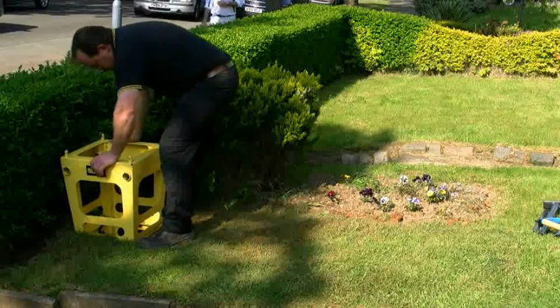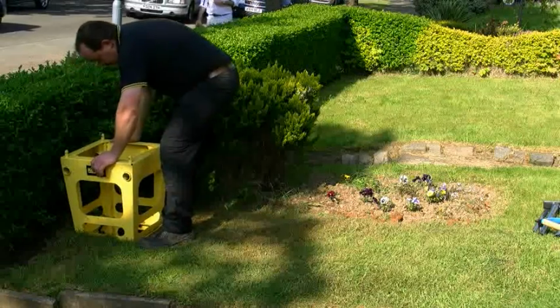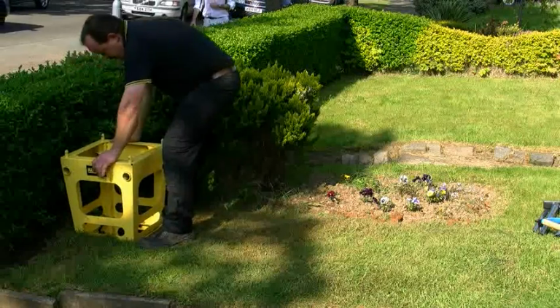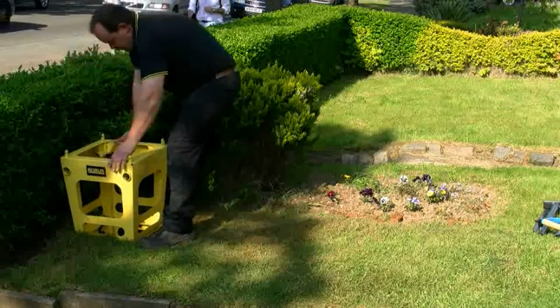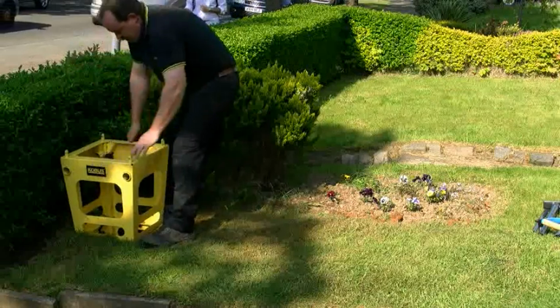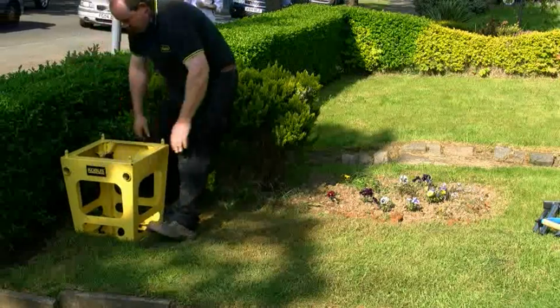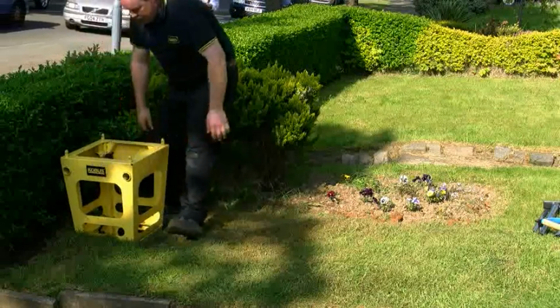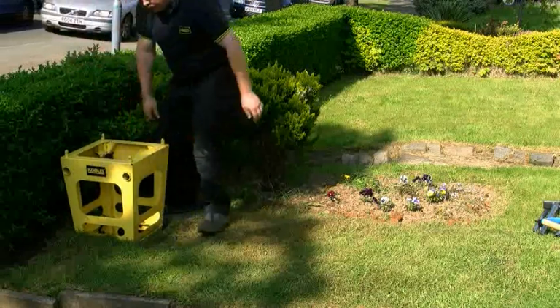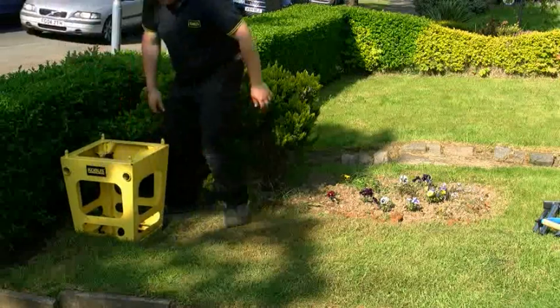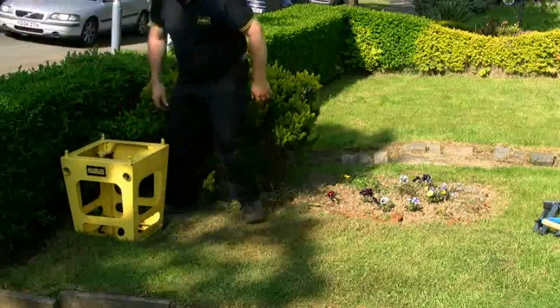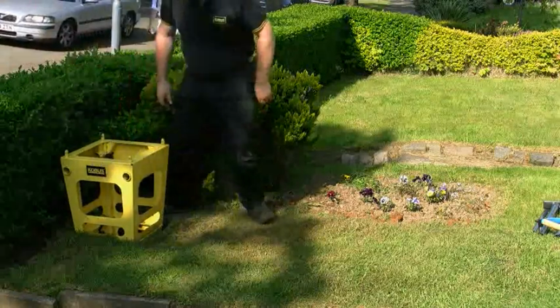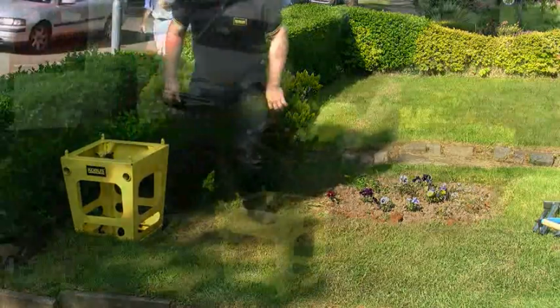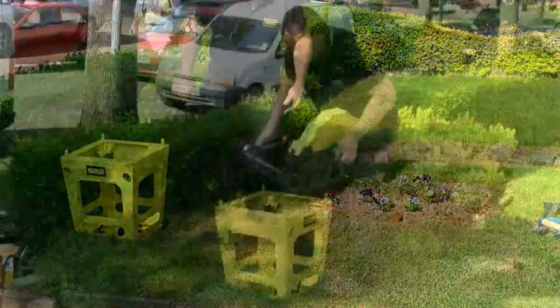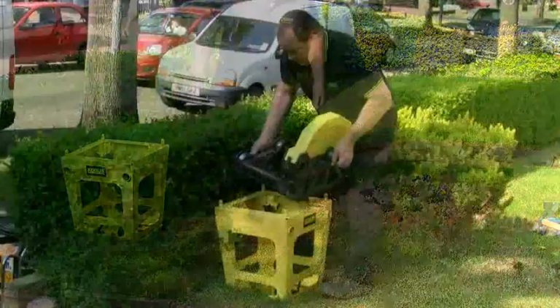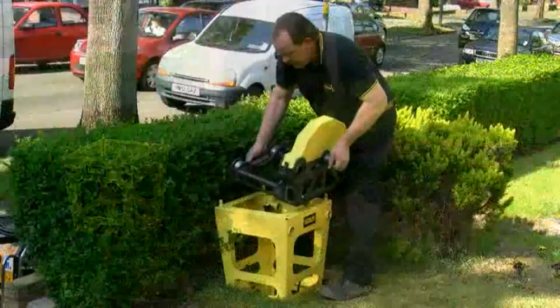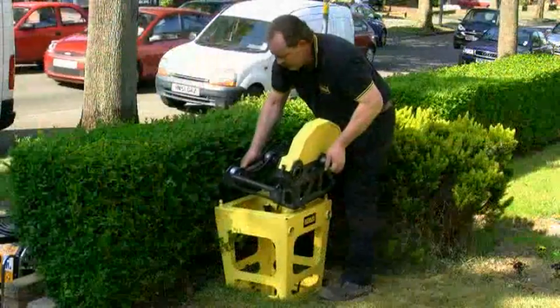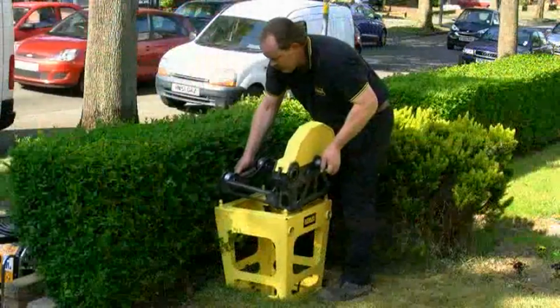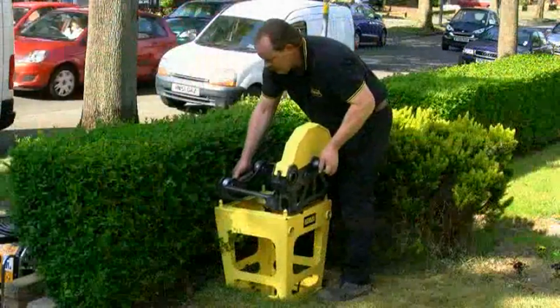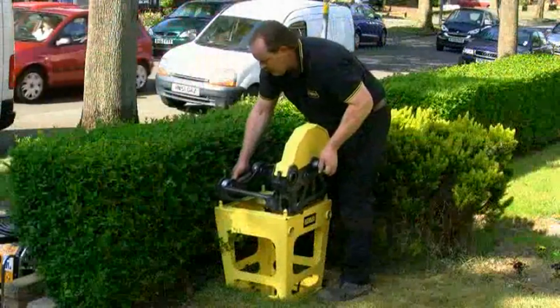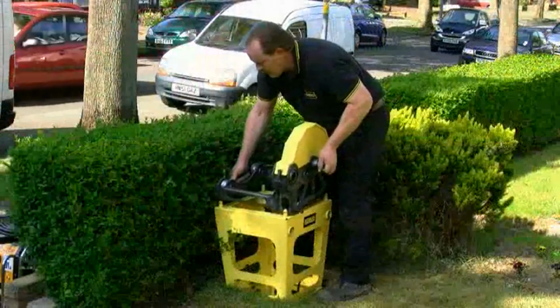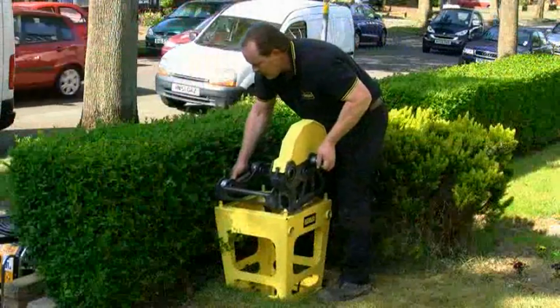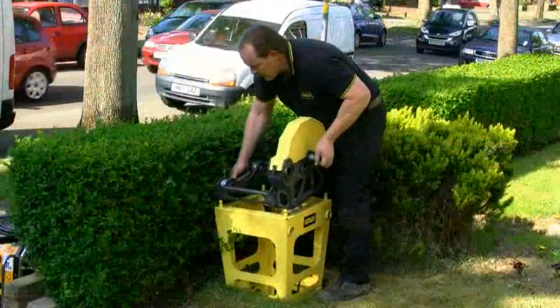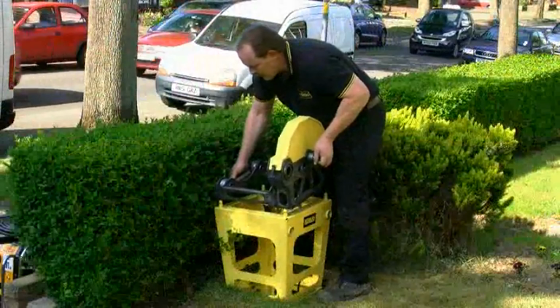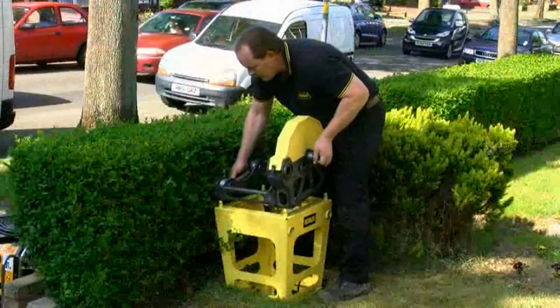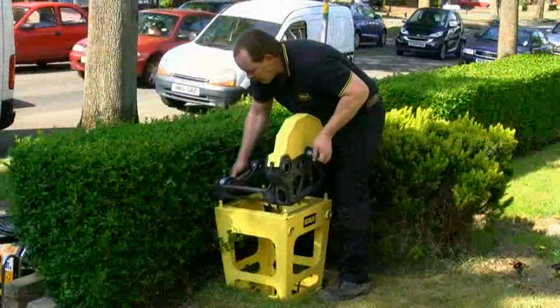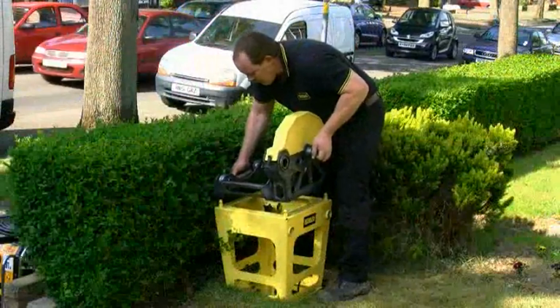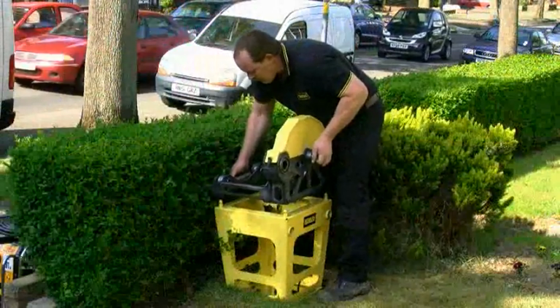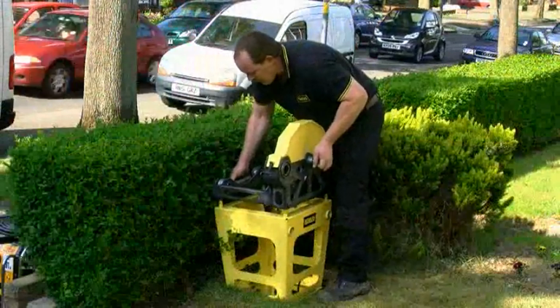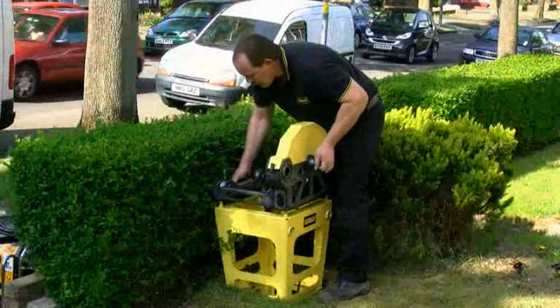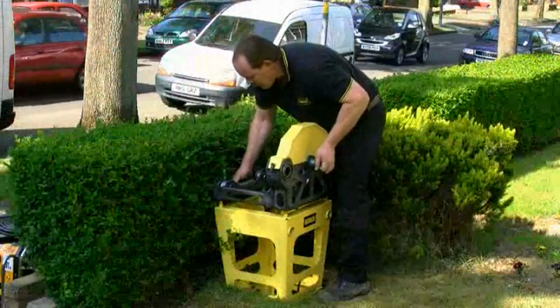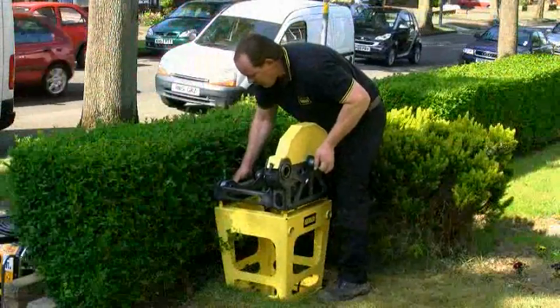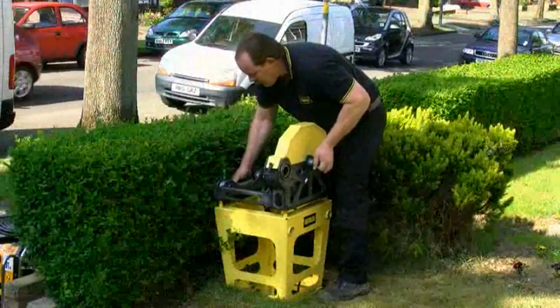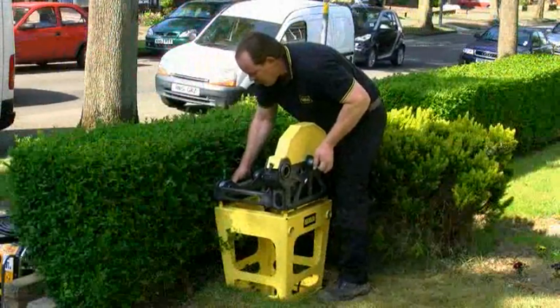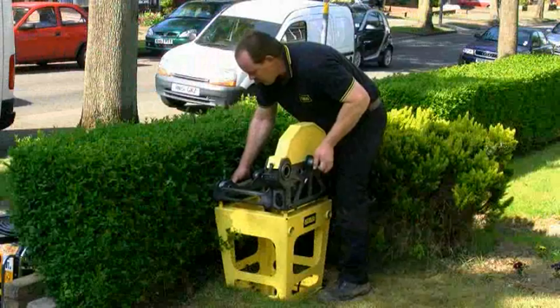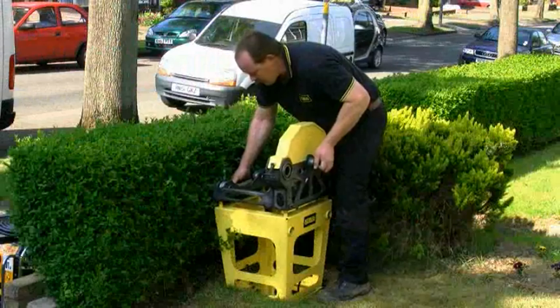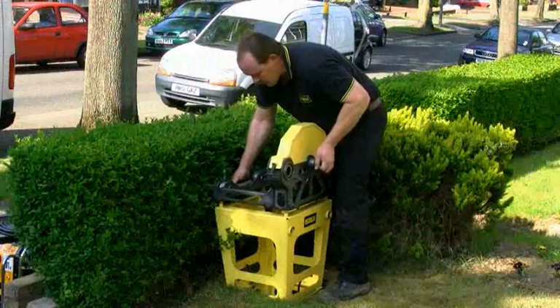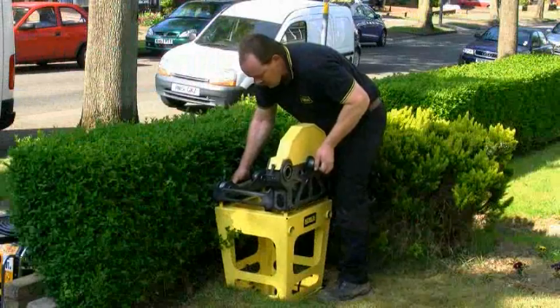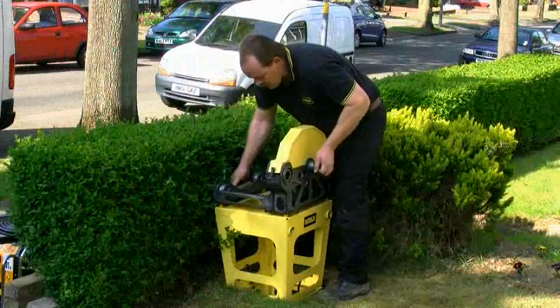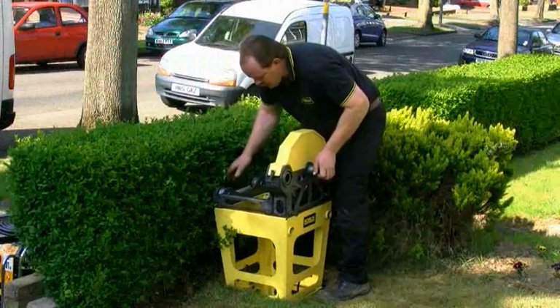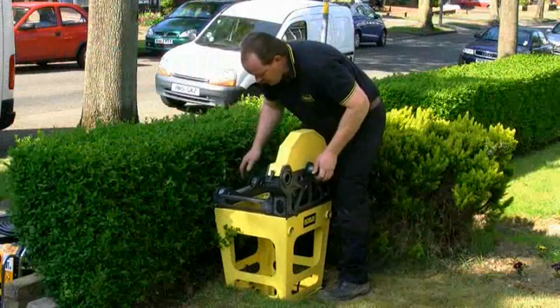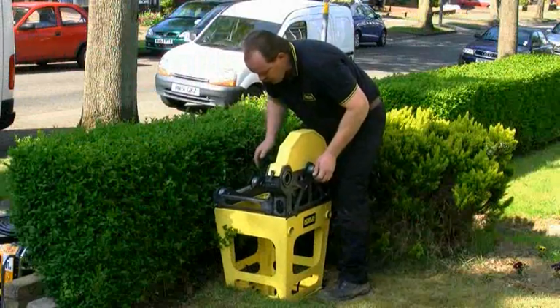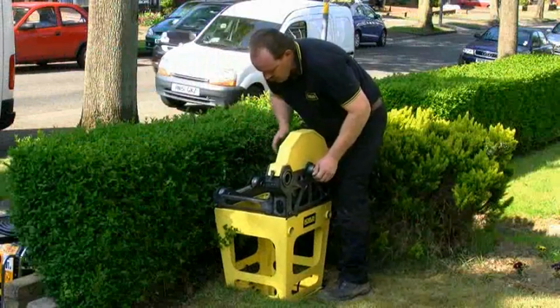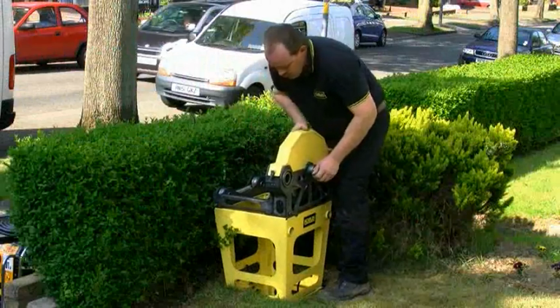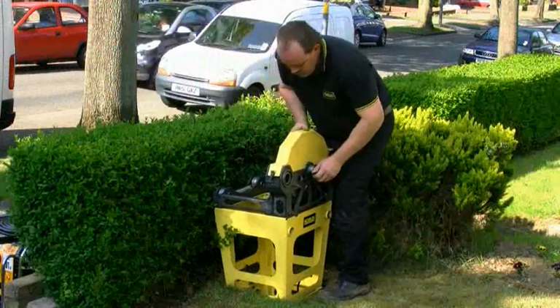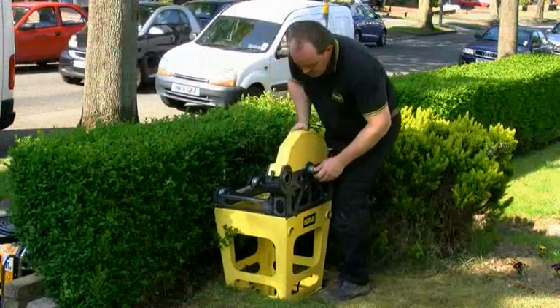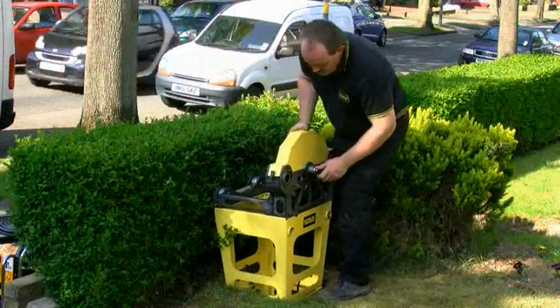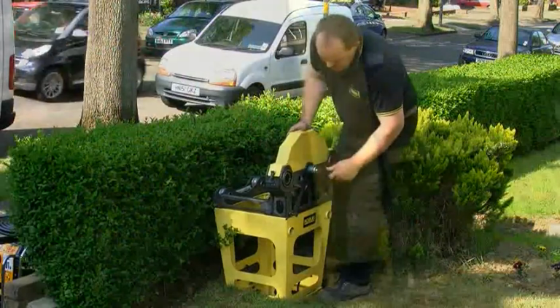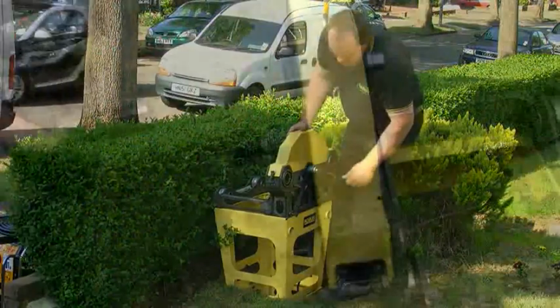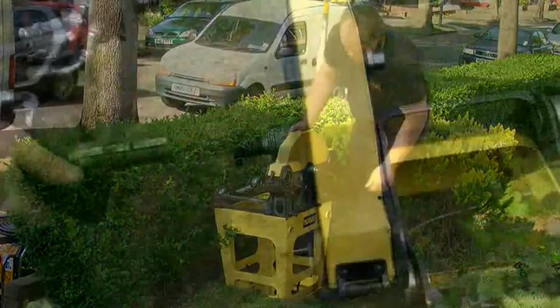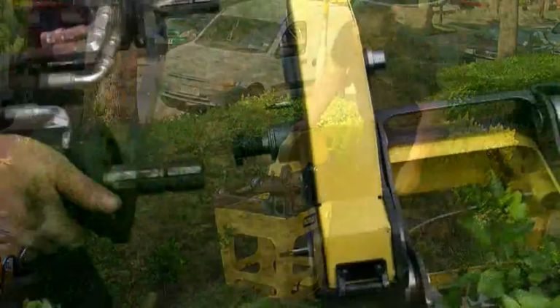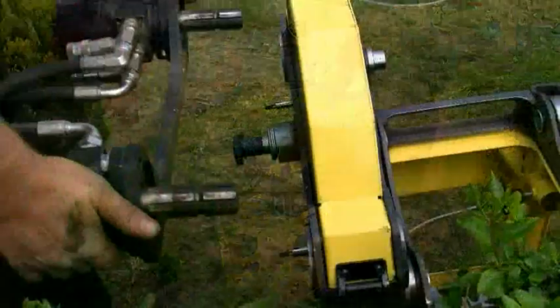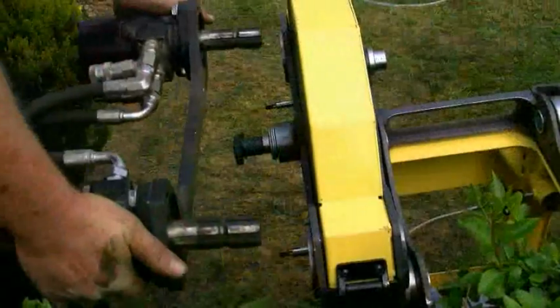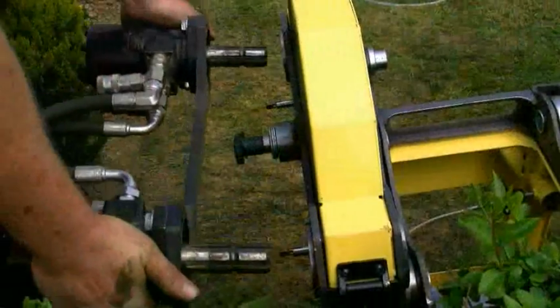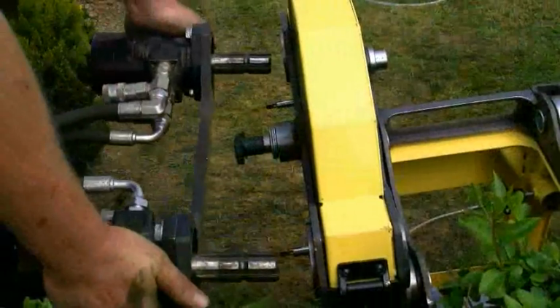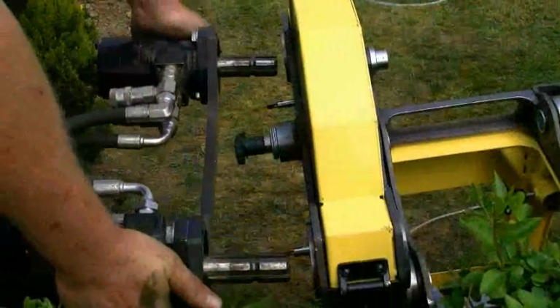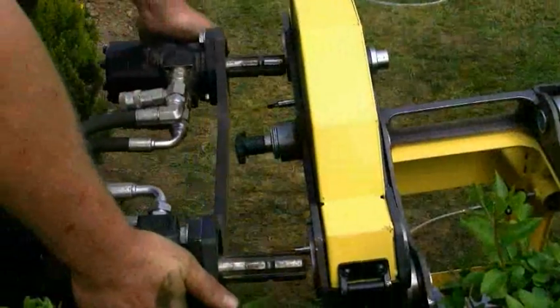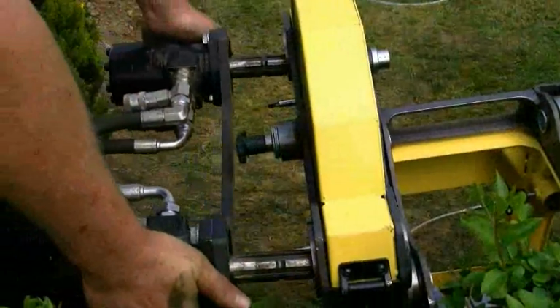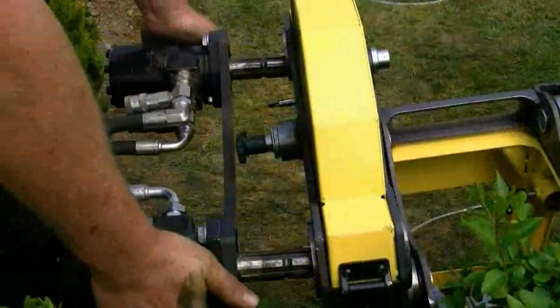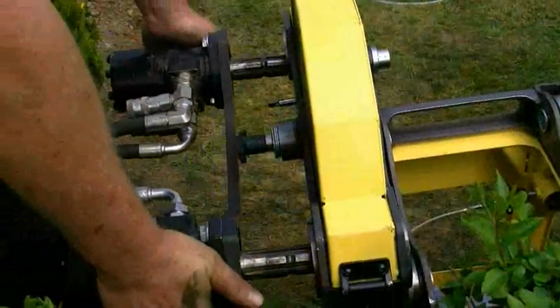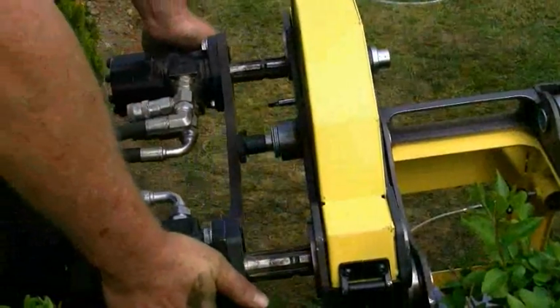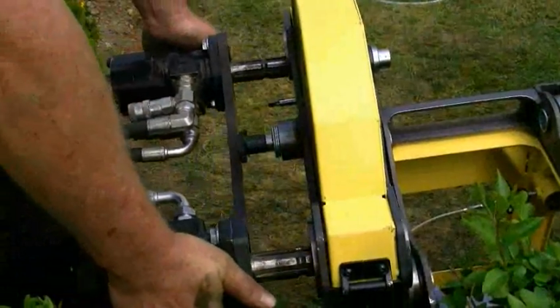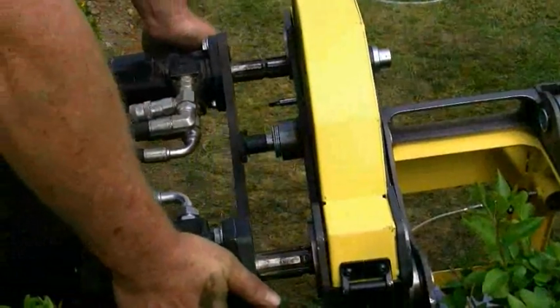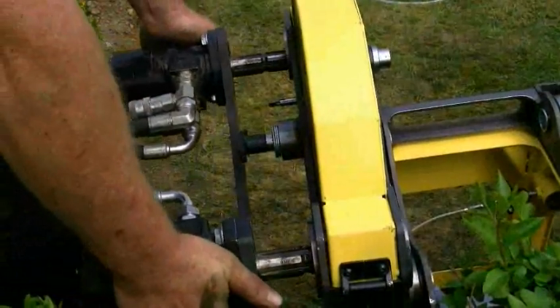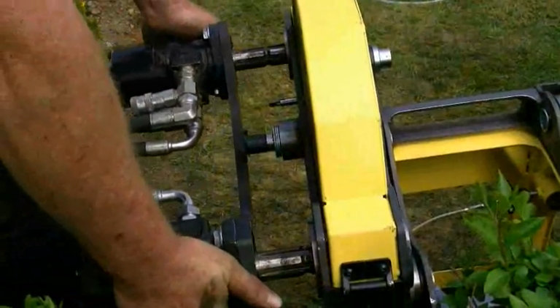It can also replace the communication pipe under the road, between the mains and the stopcock, without affecting the traffic.